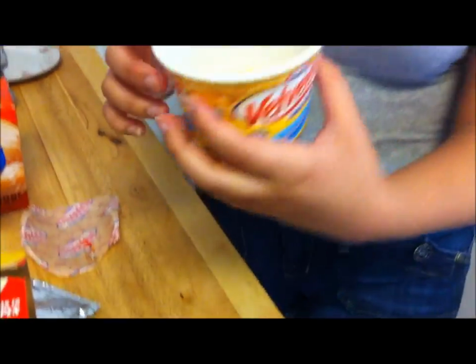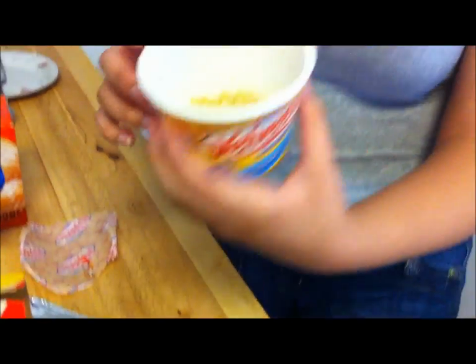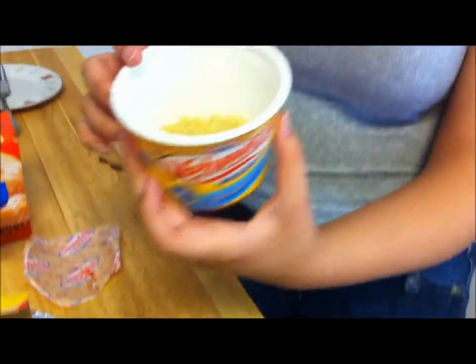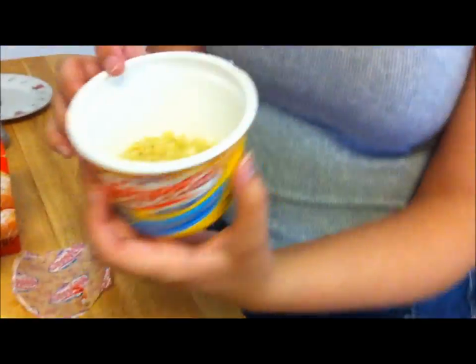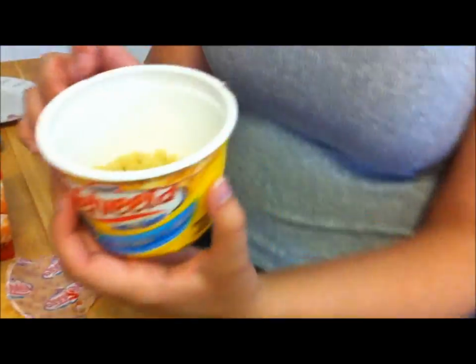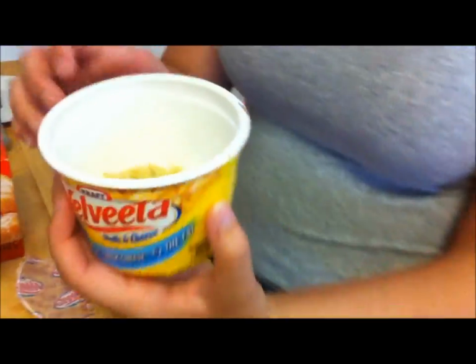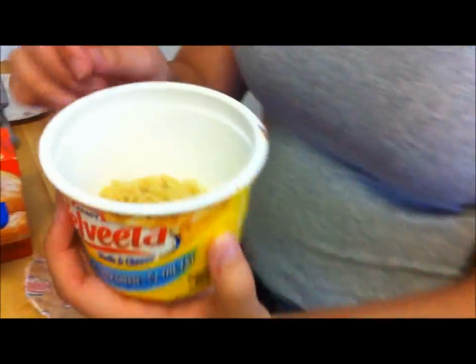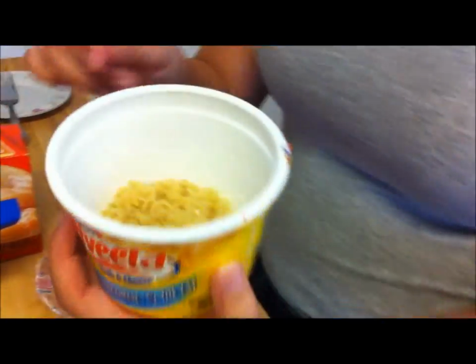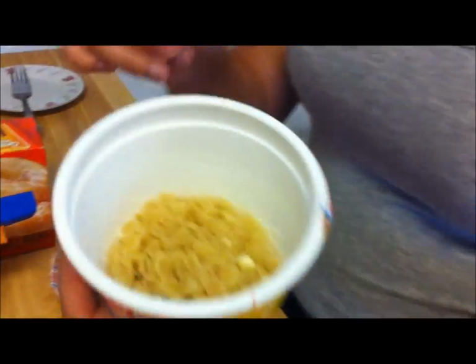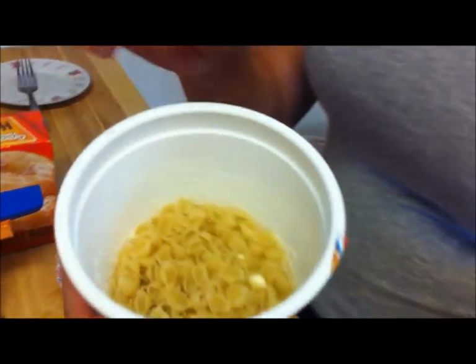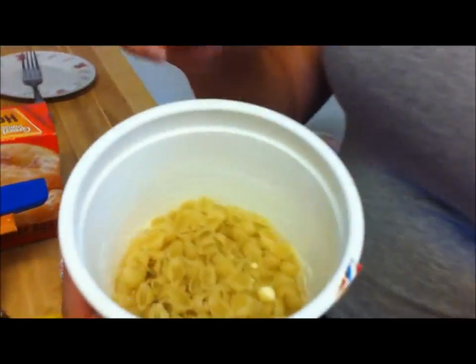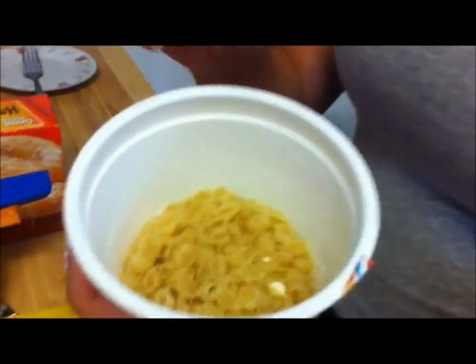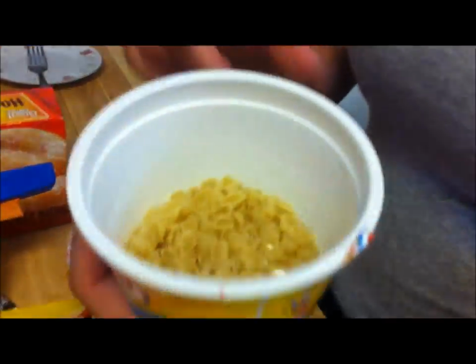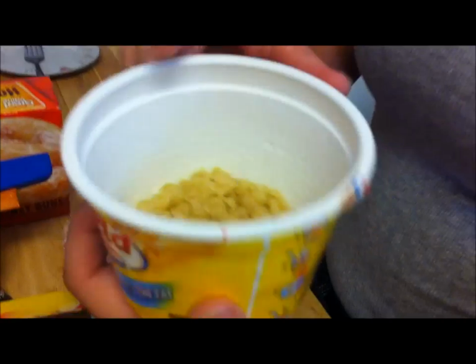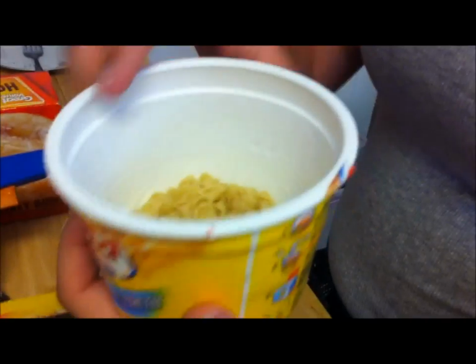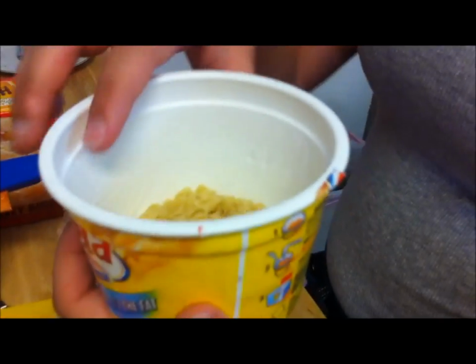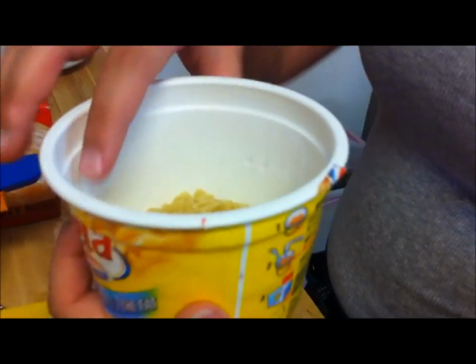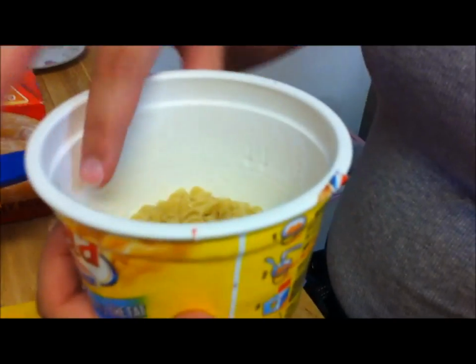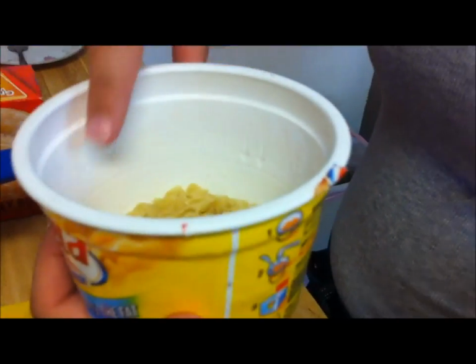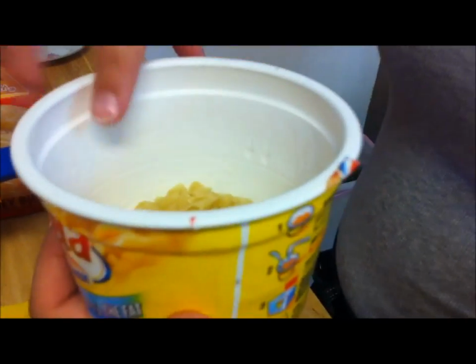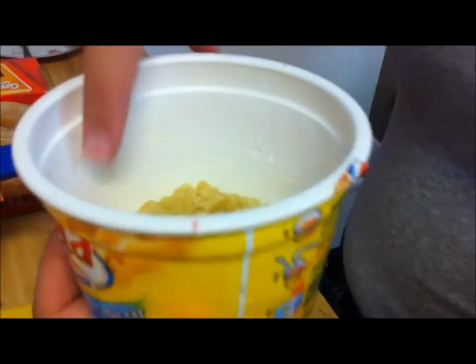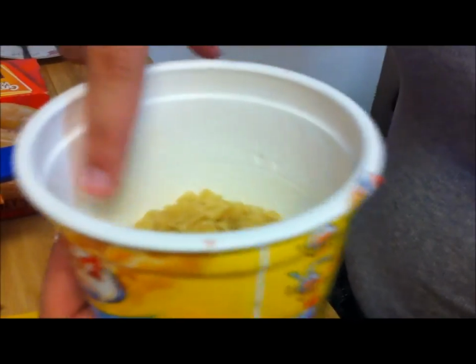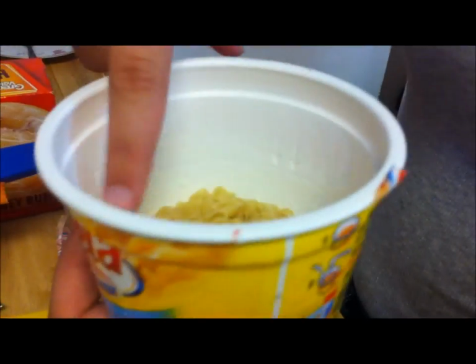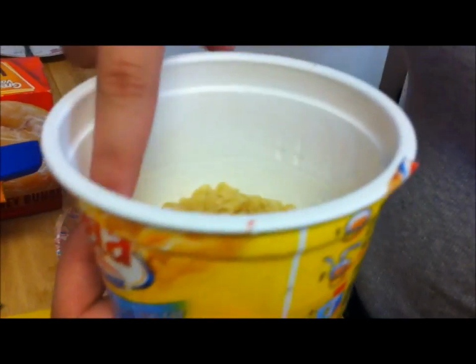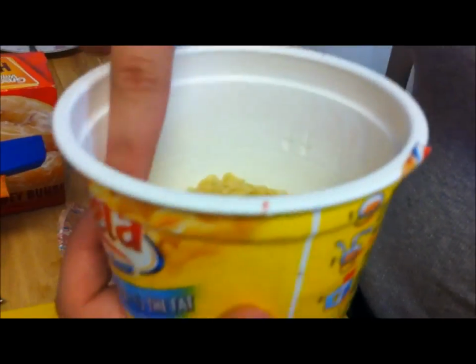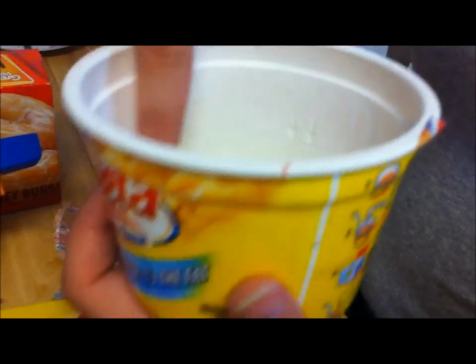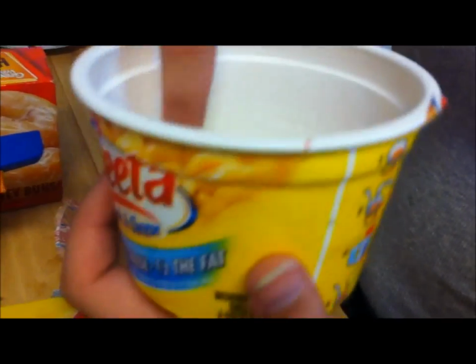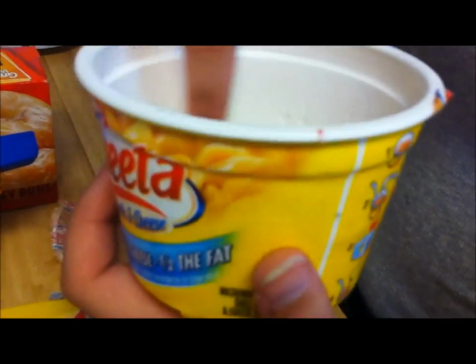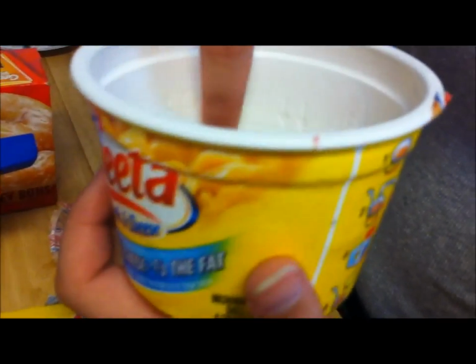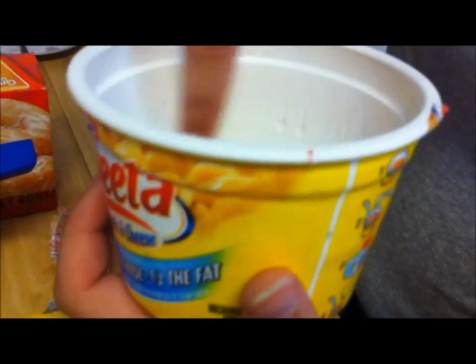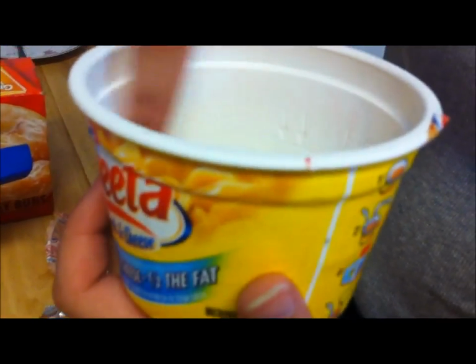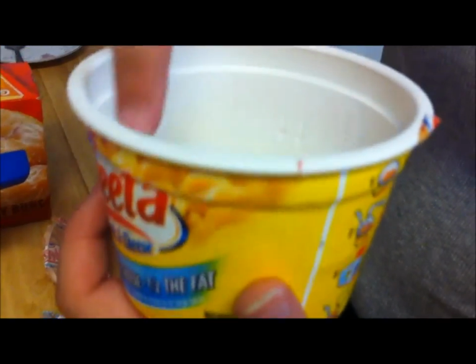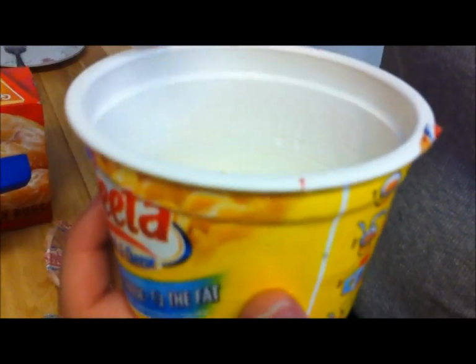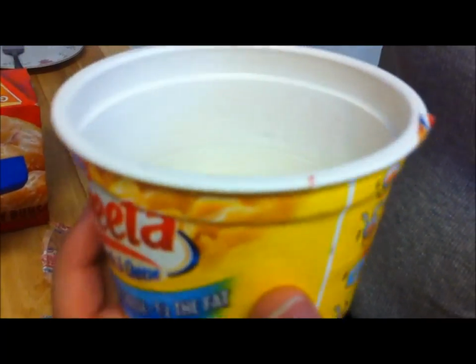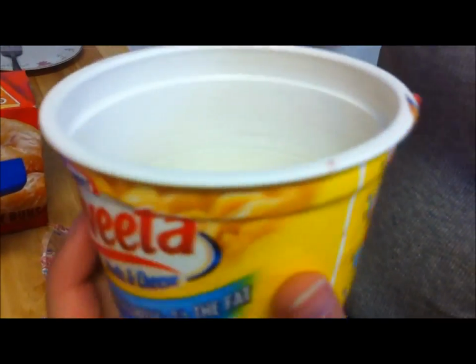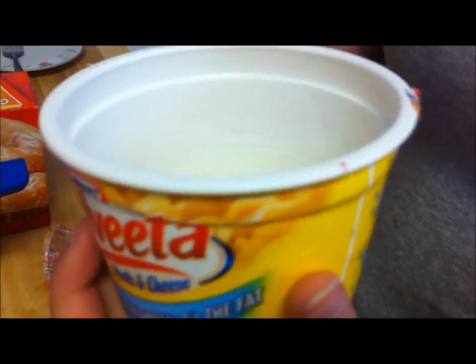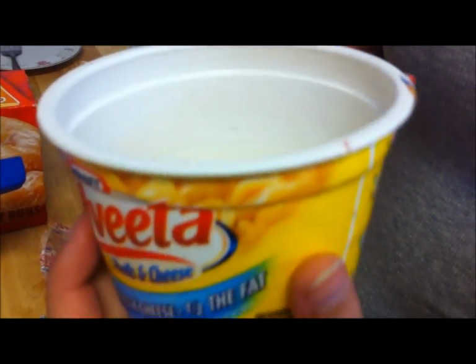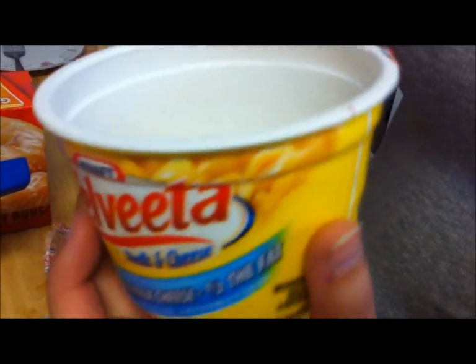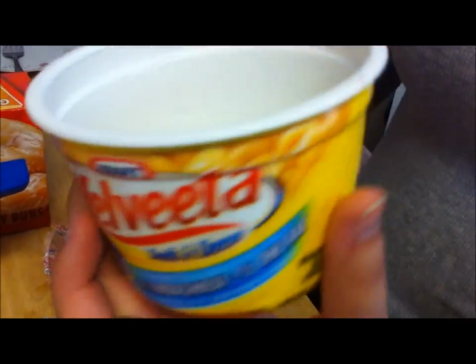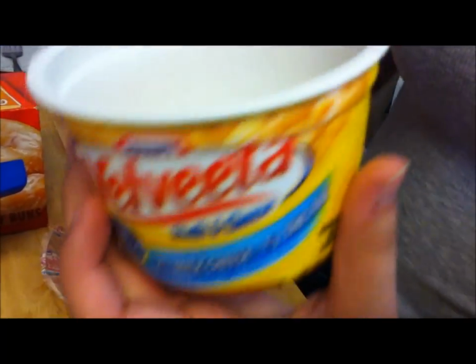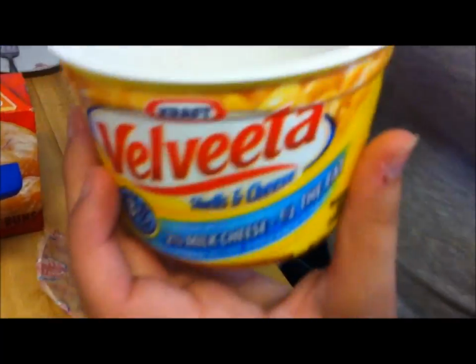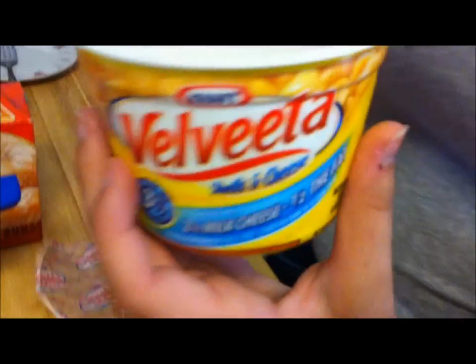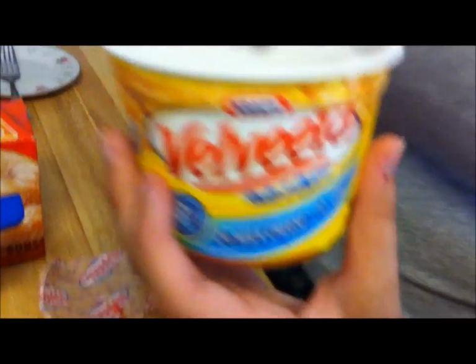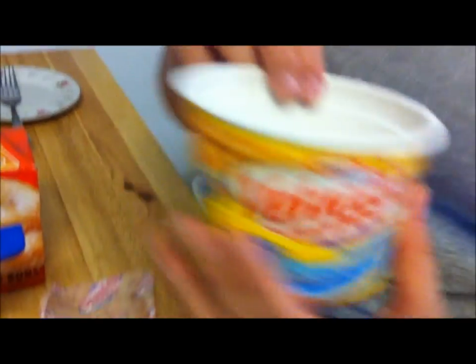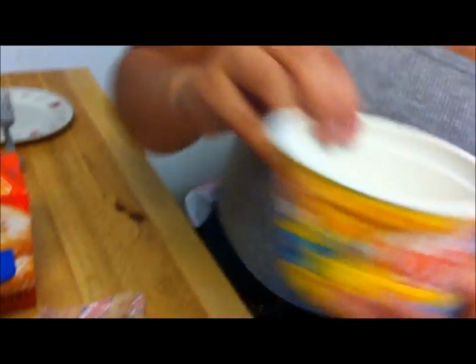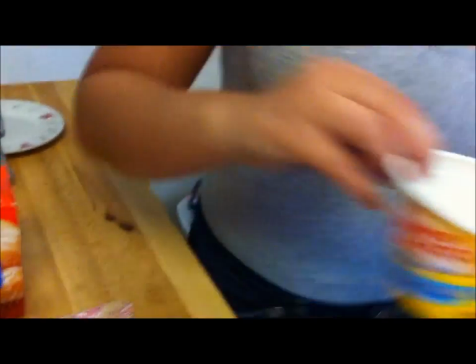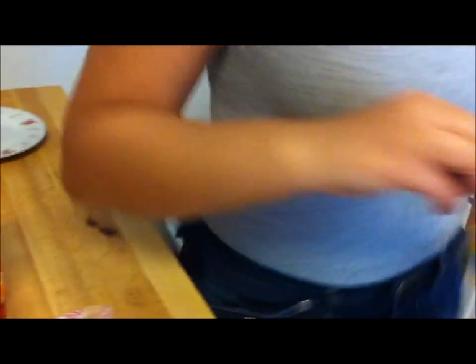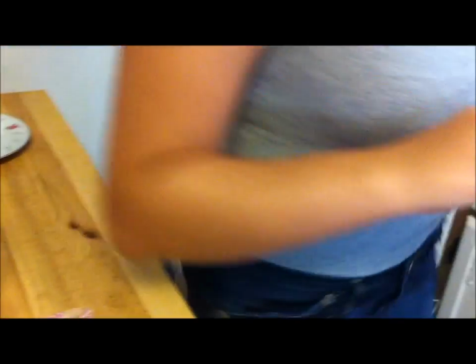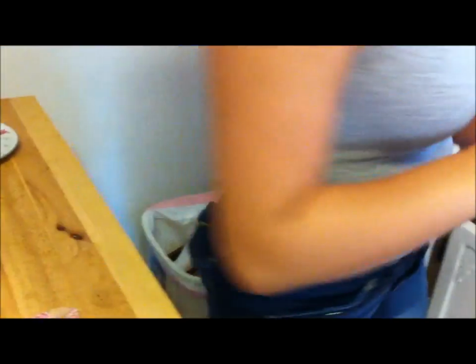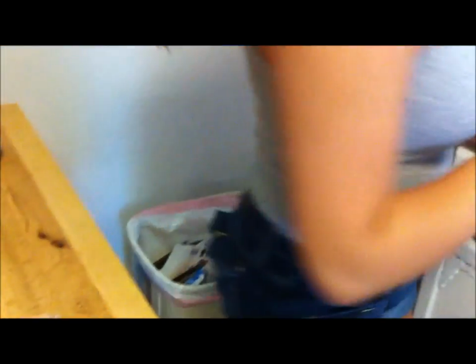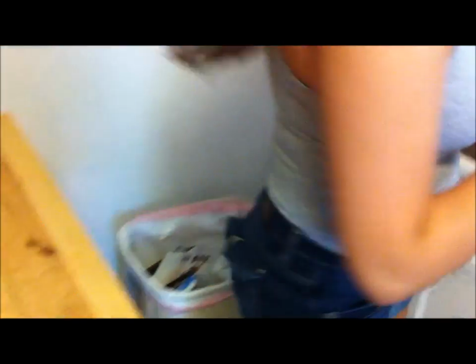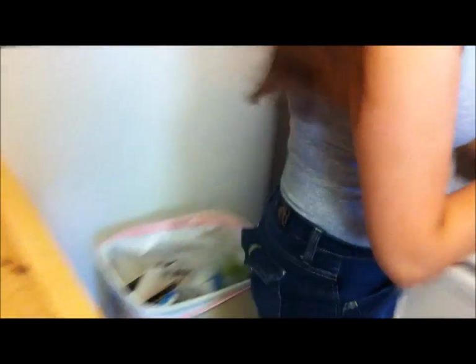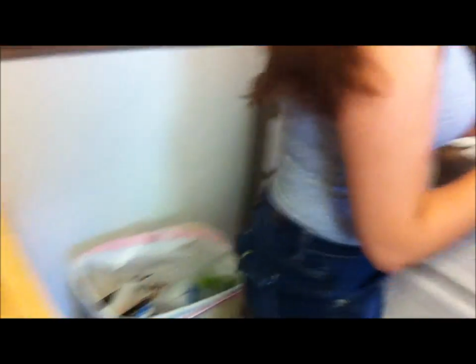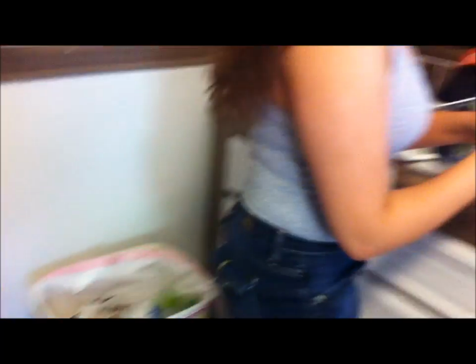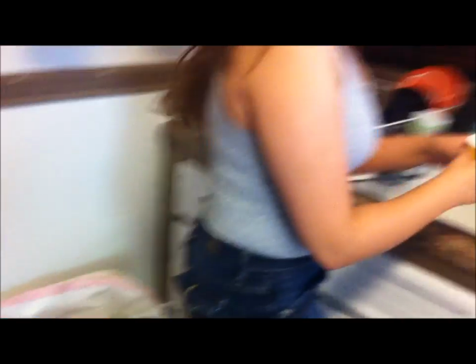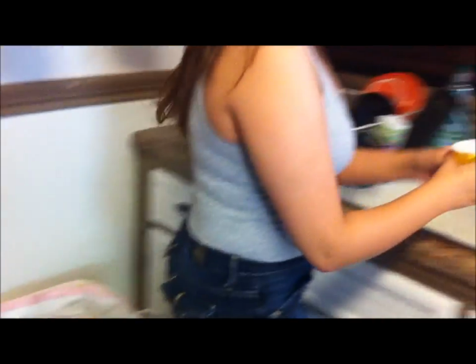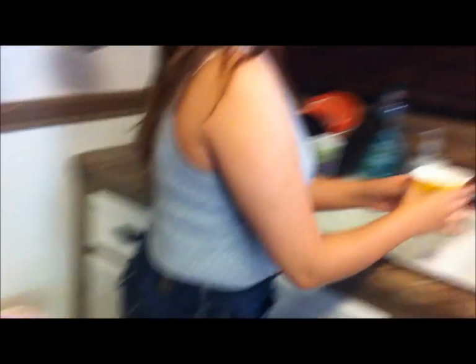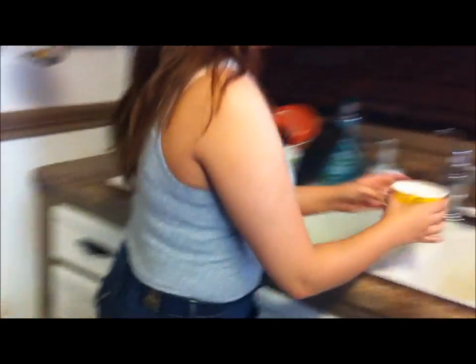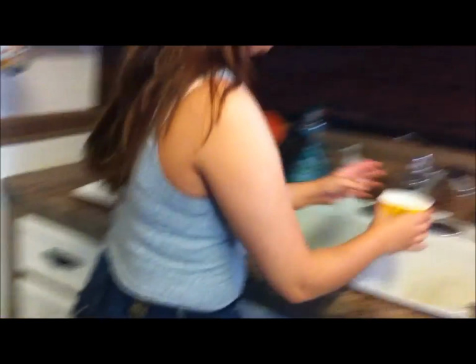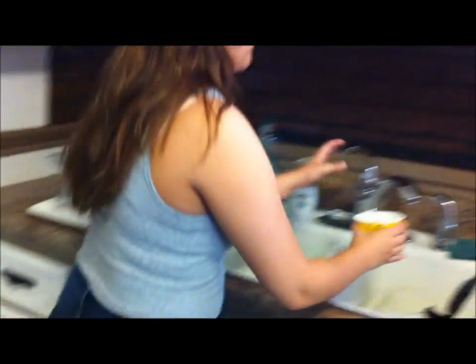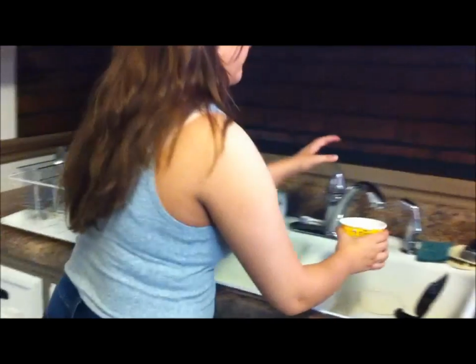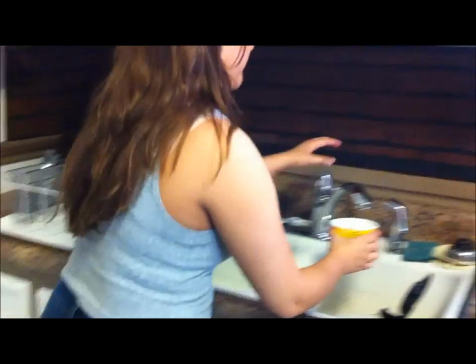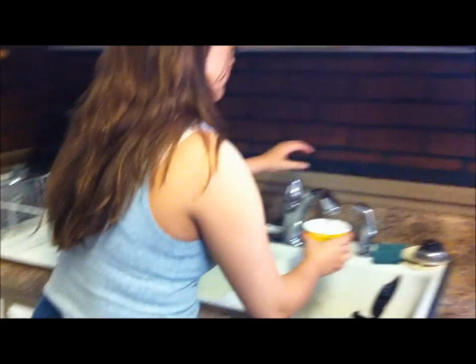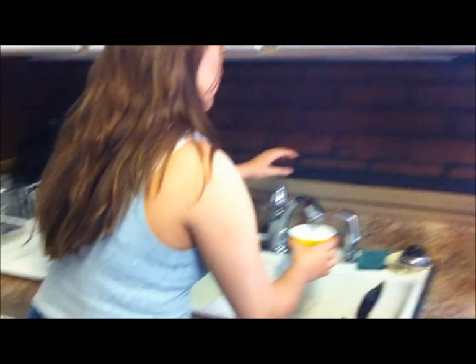Then it says — you can't see that, I know you can't — but there's a line right there and it says do not overfill. So do not overfill.